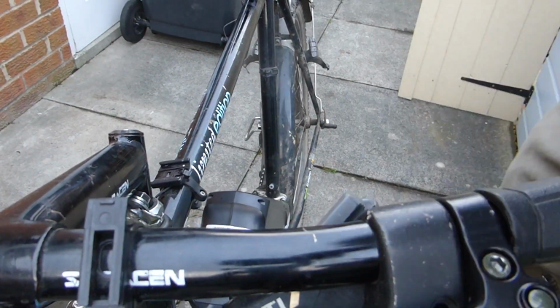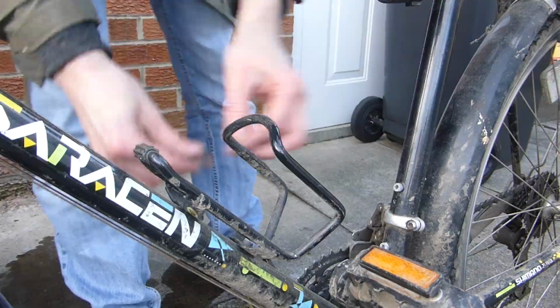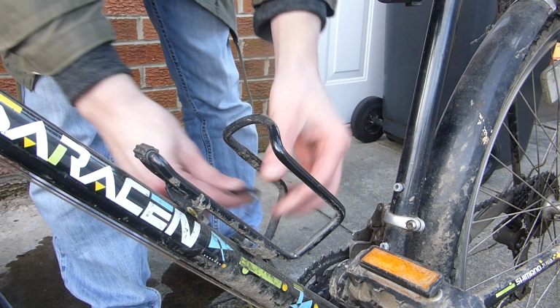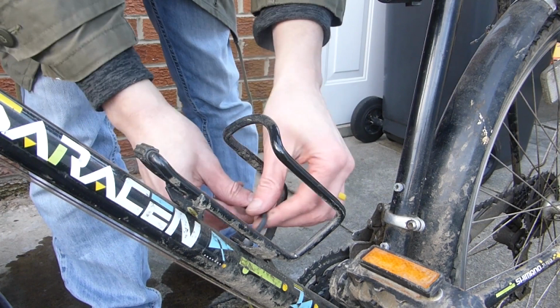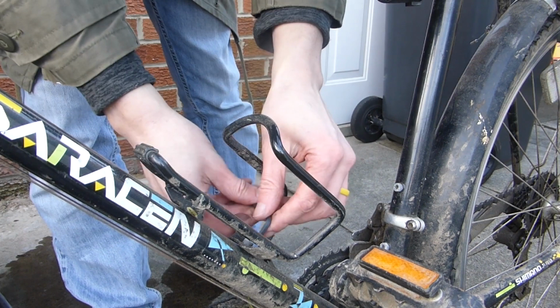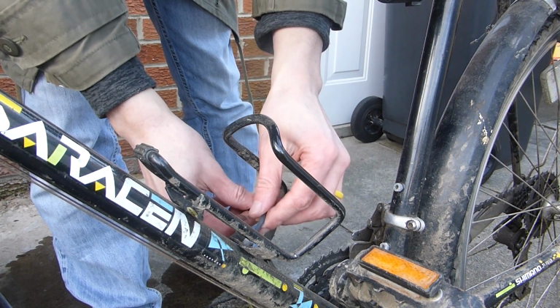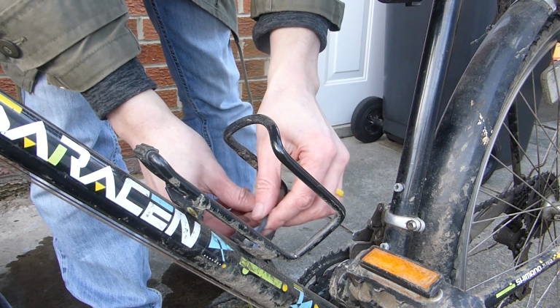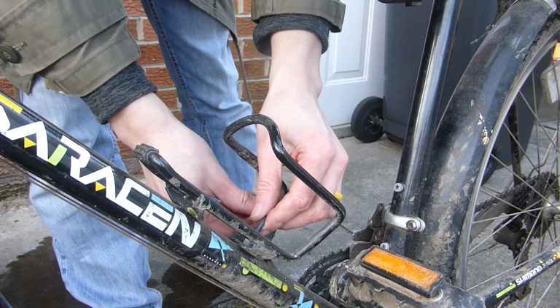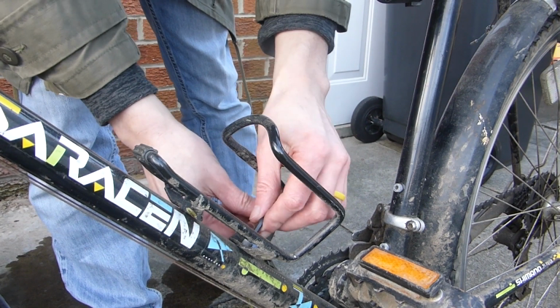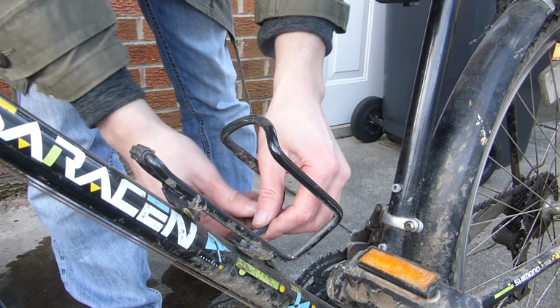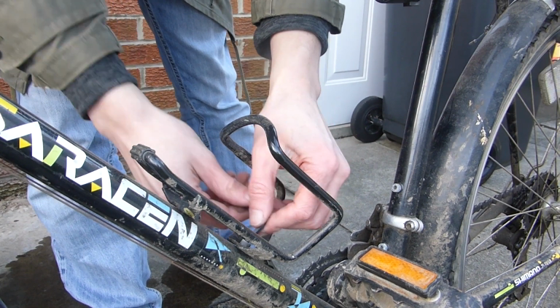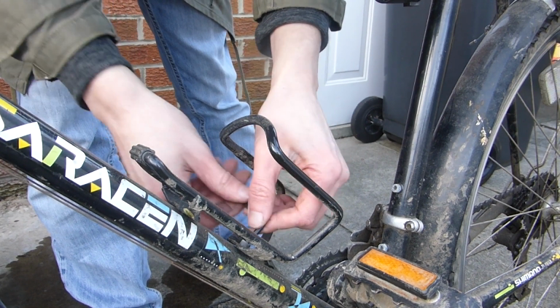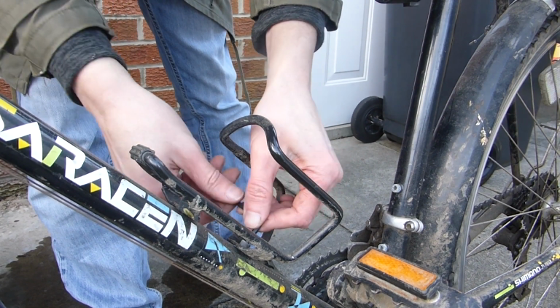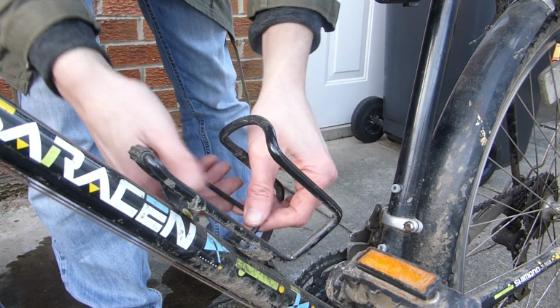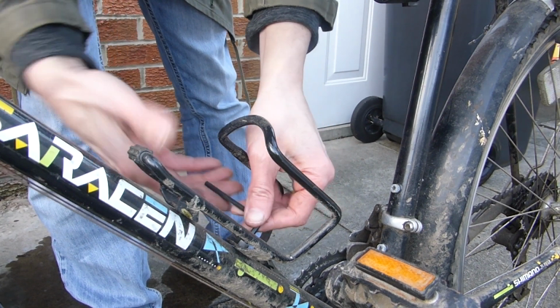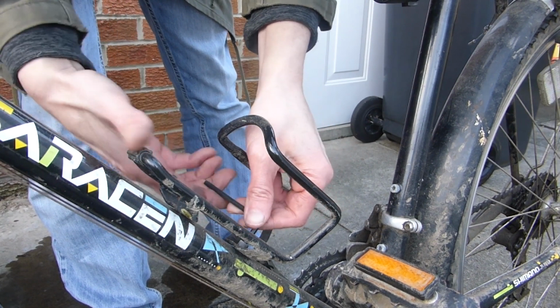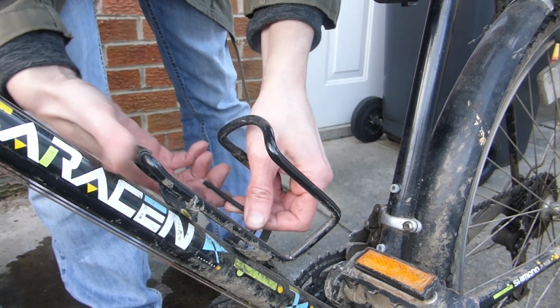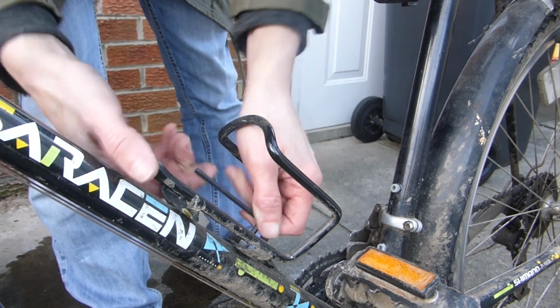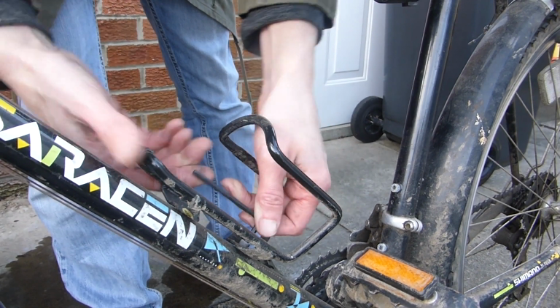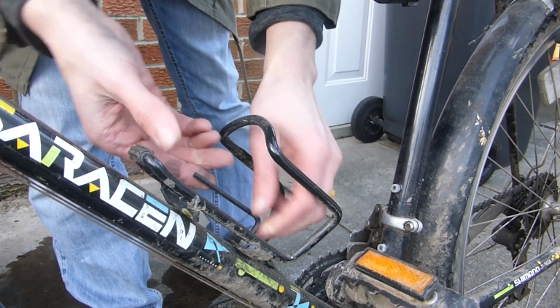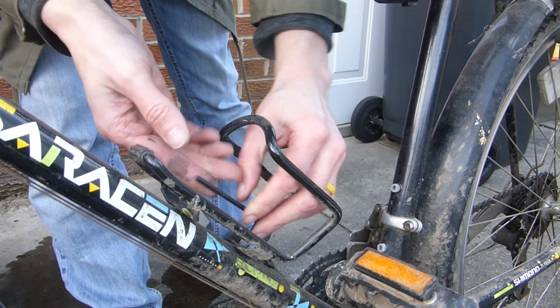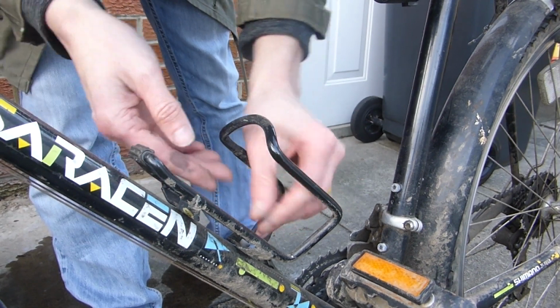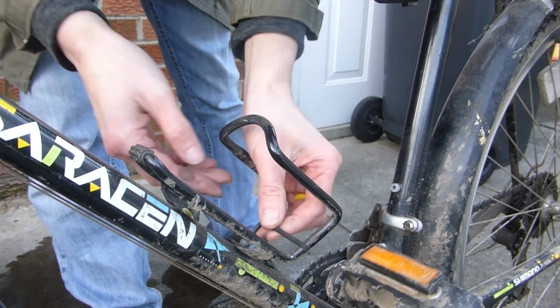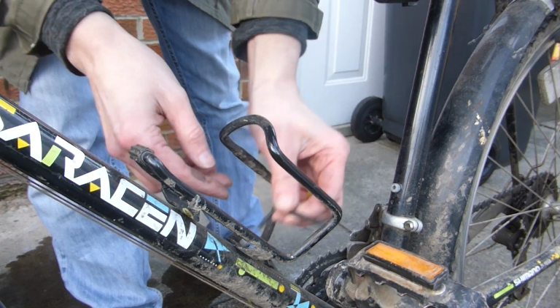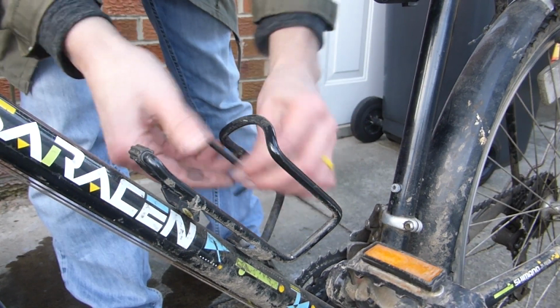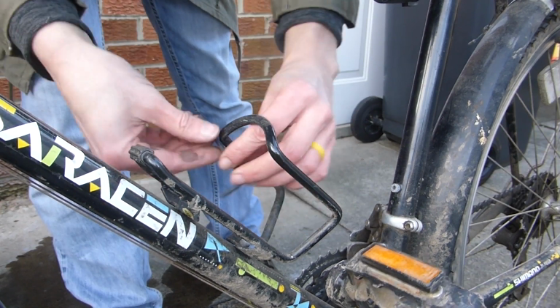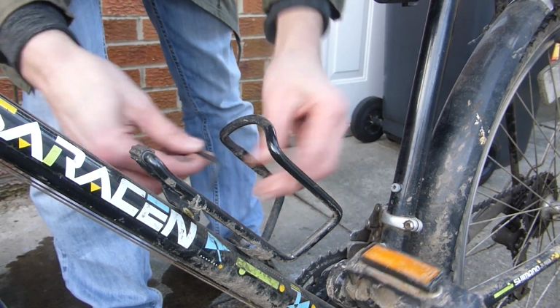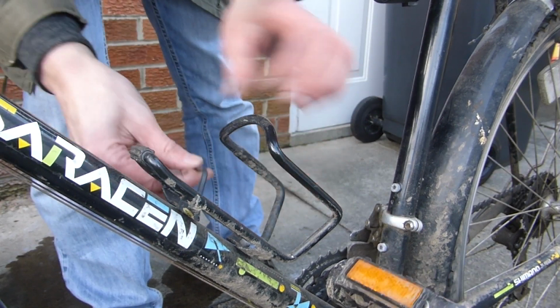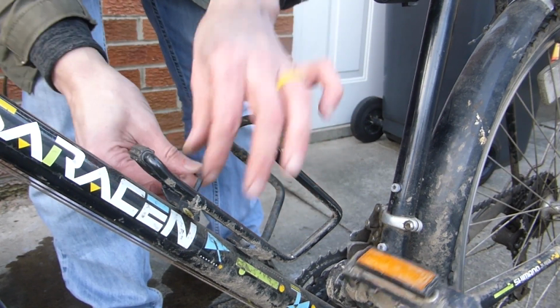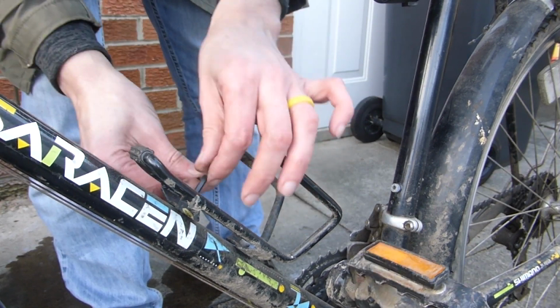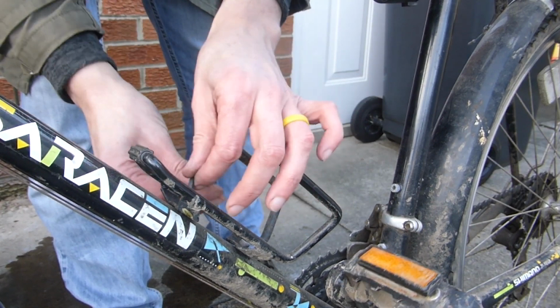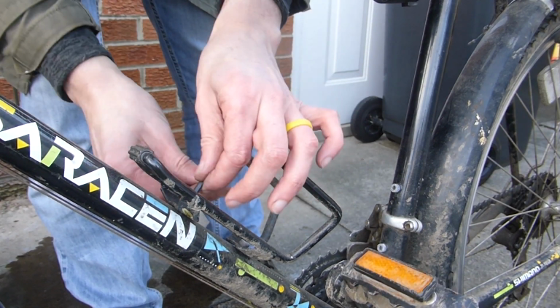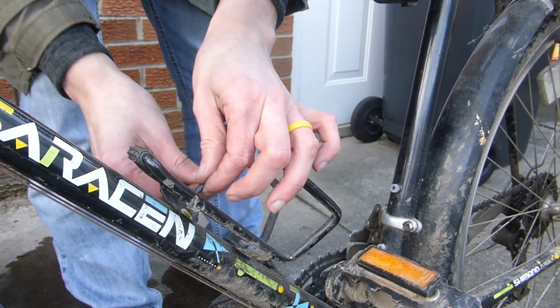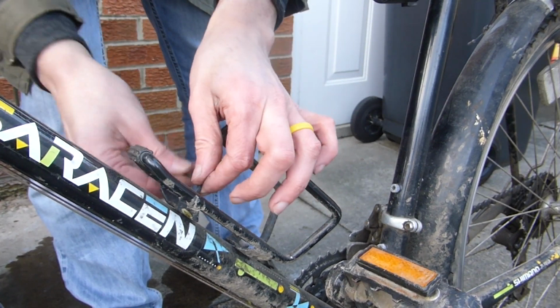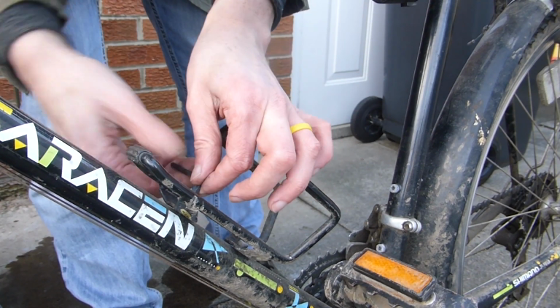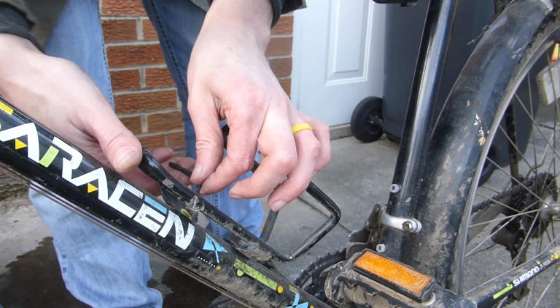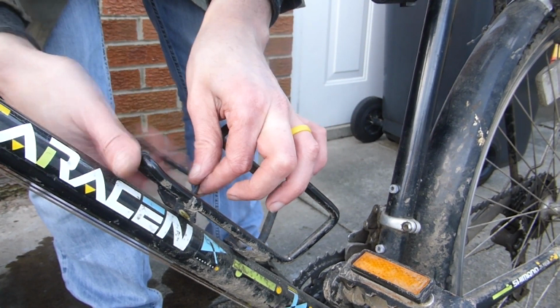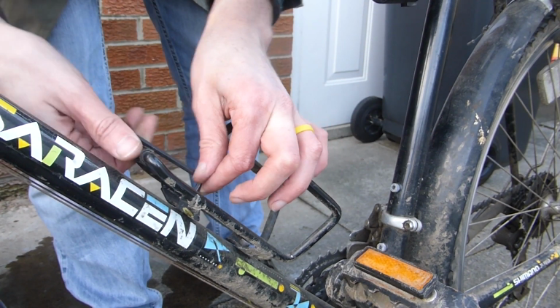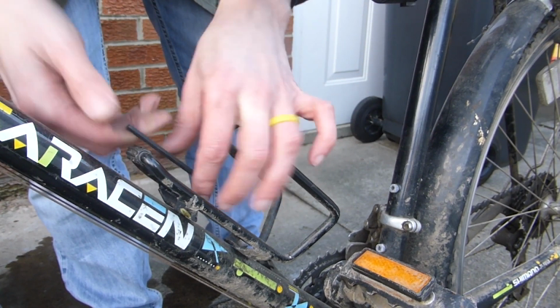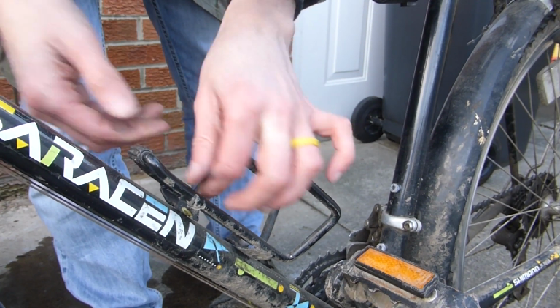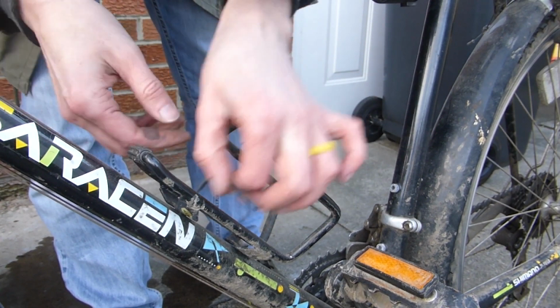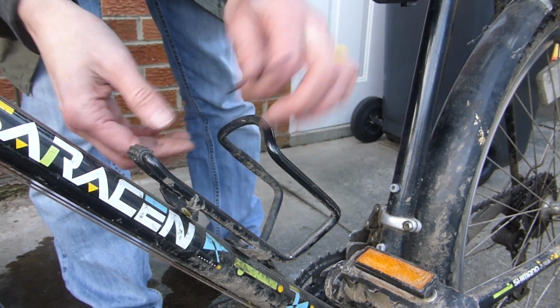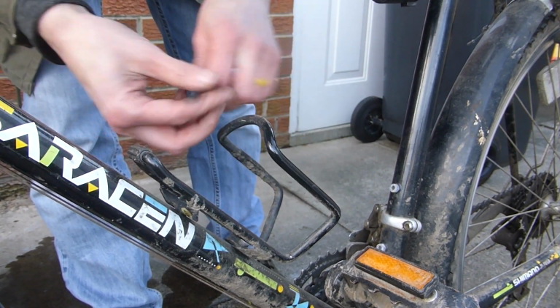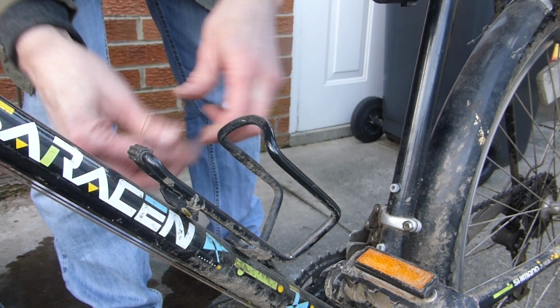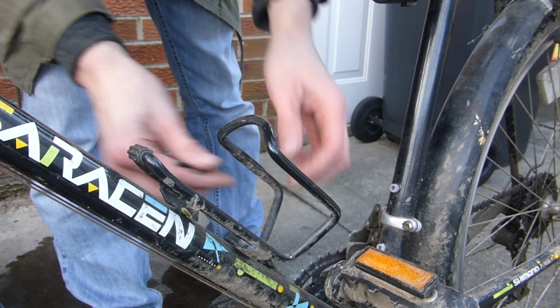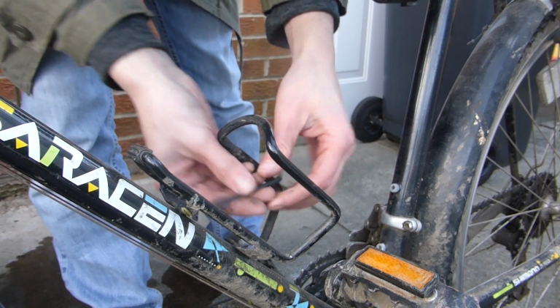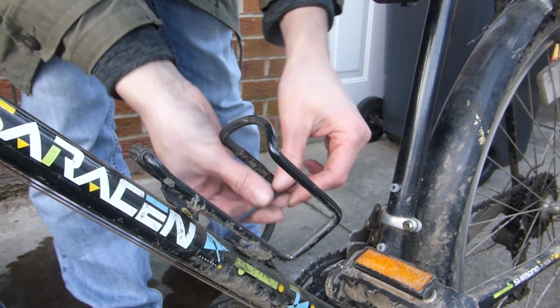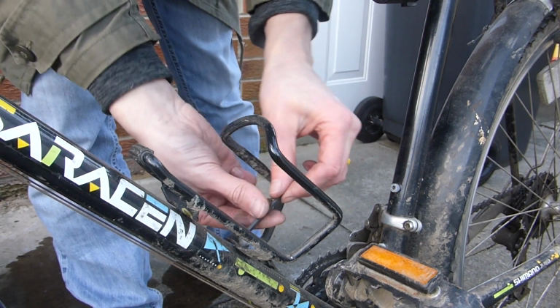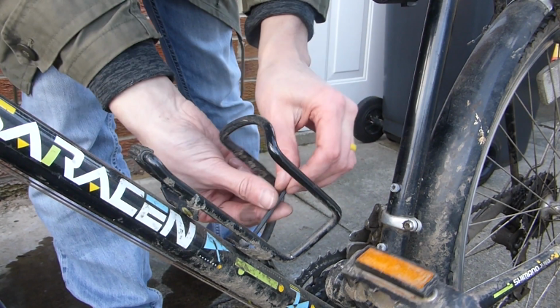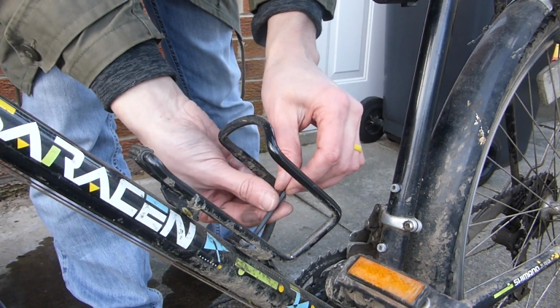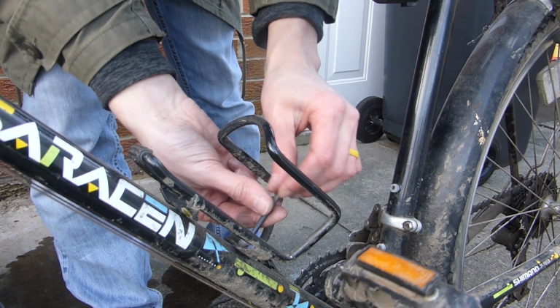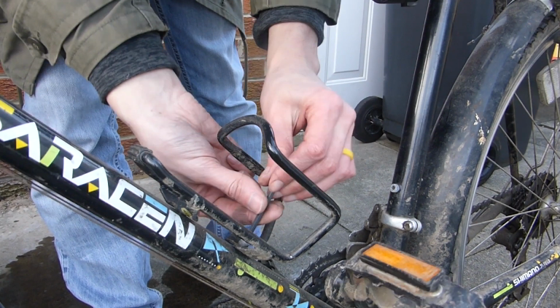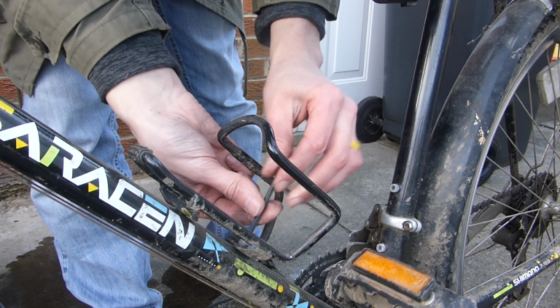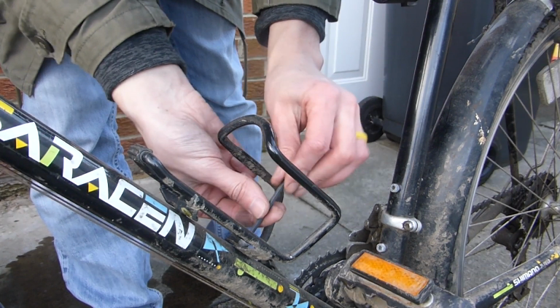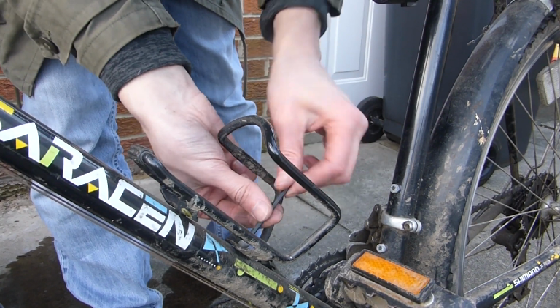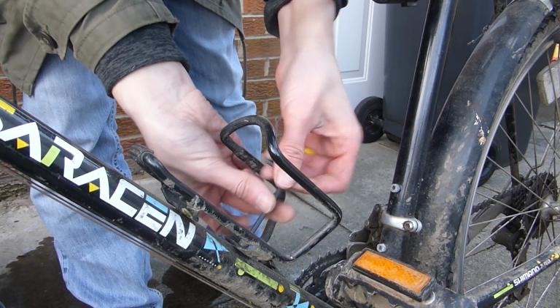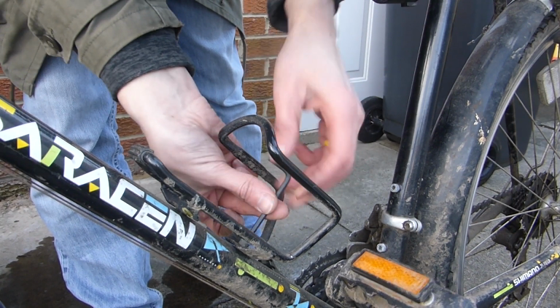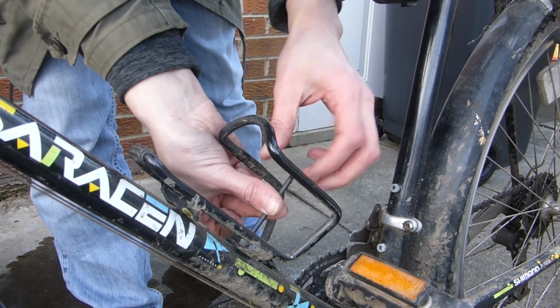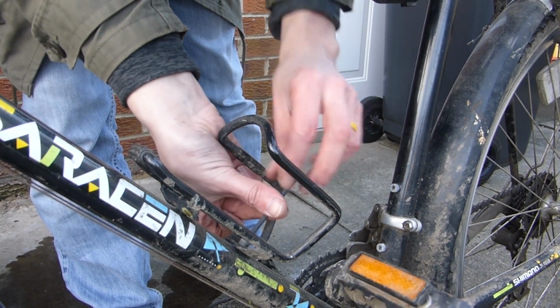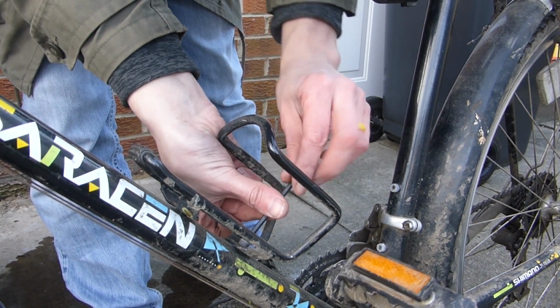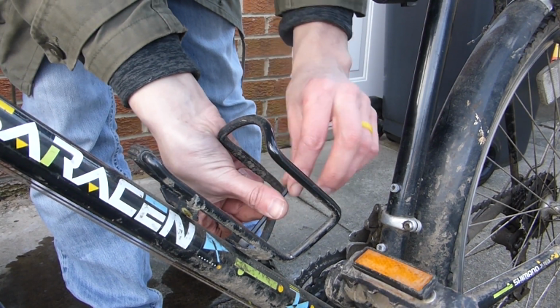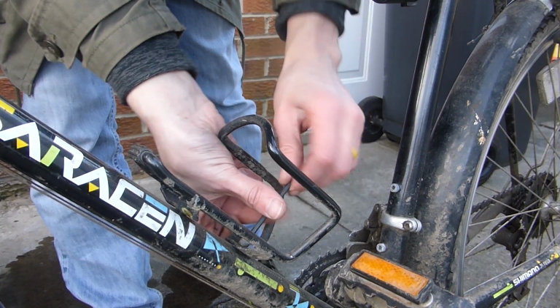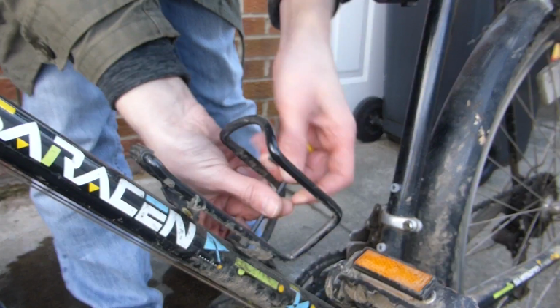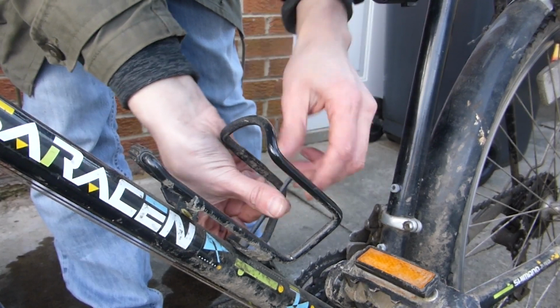I mounted the battery on the bottle holder using a 4mm Allen key.